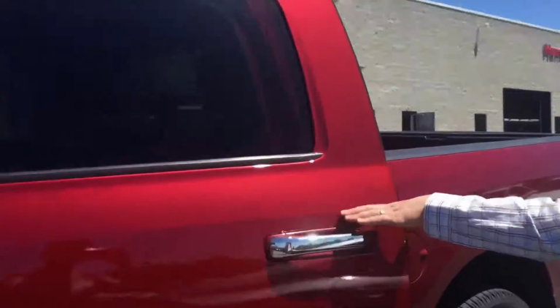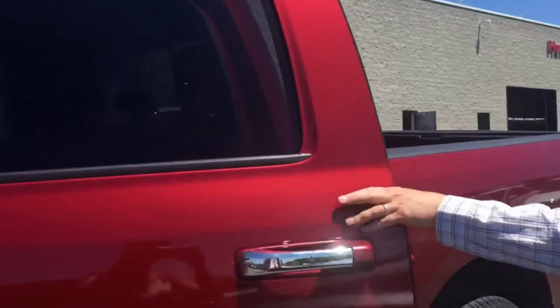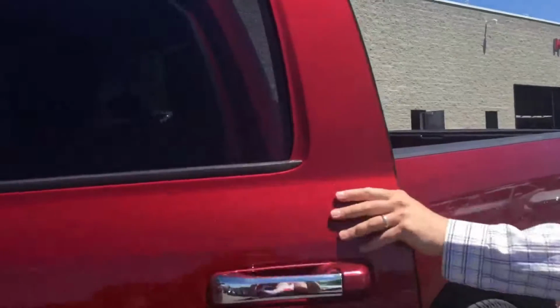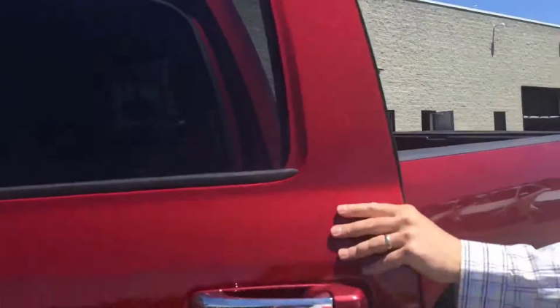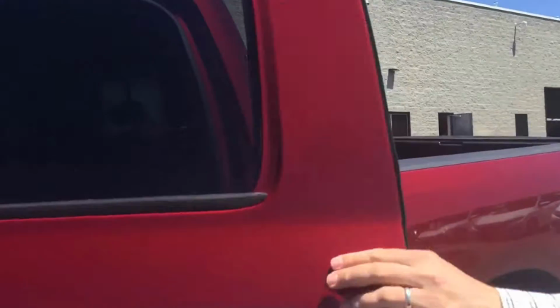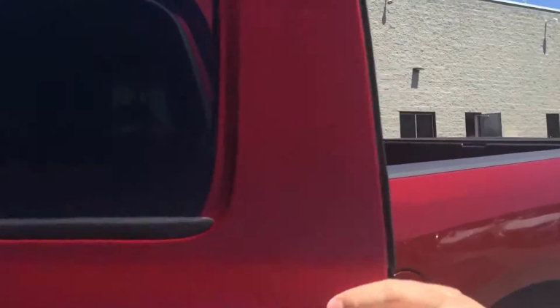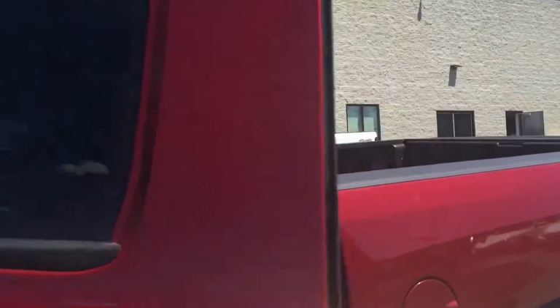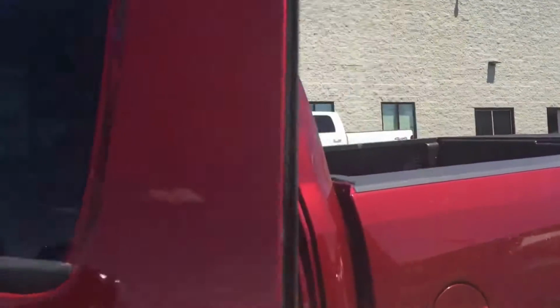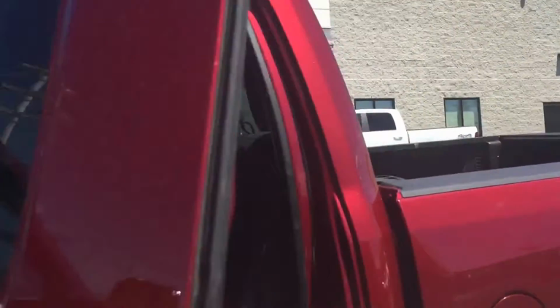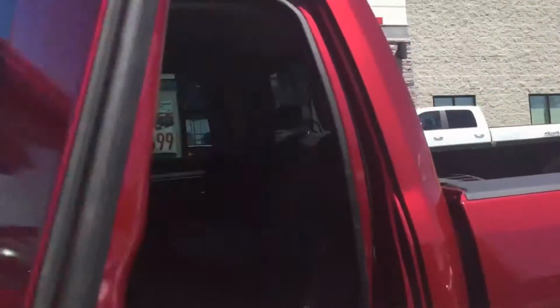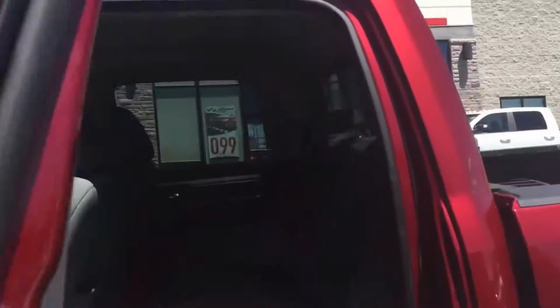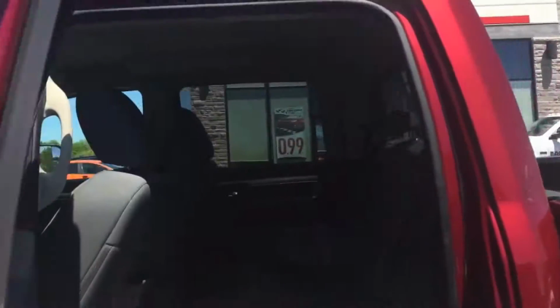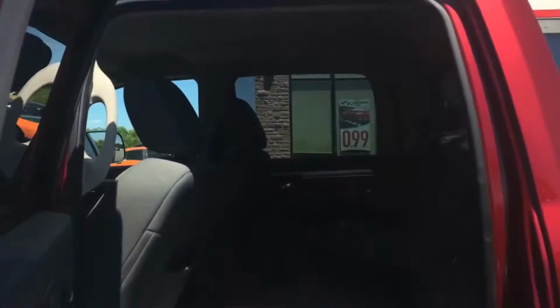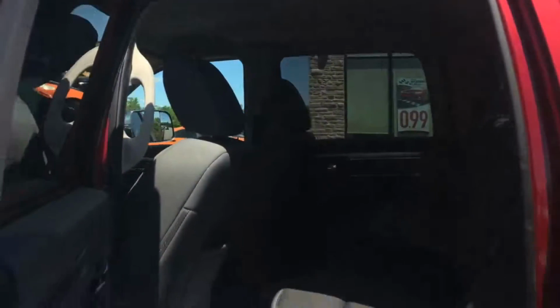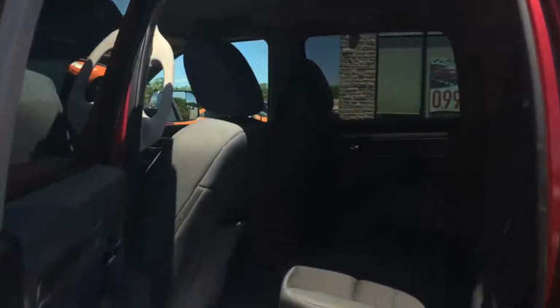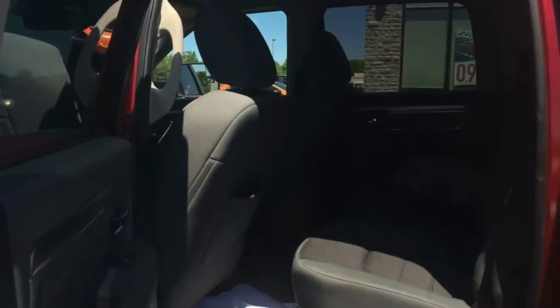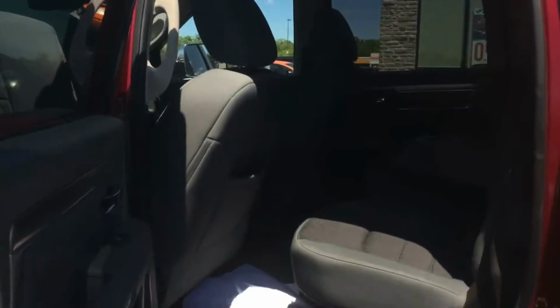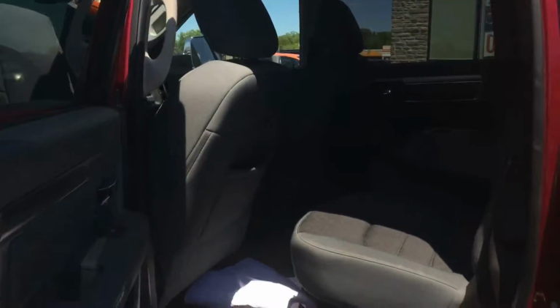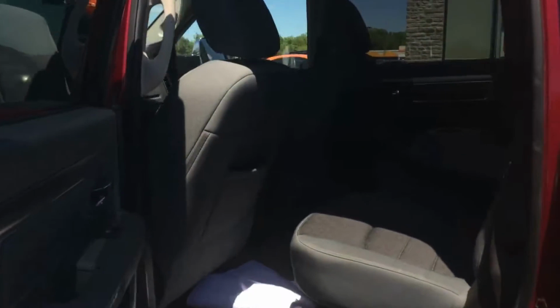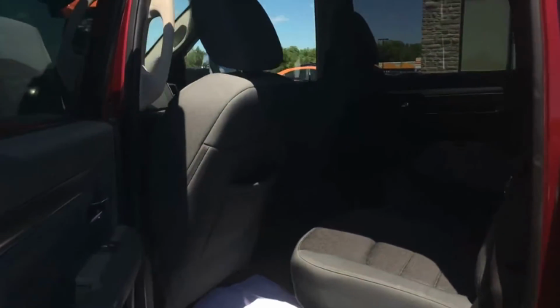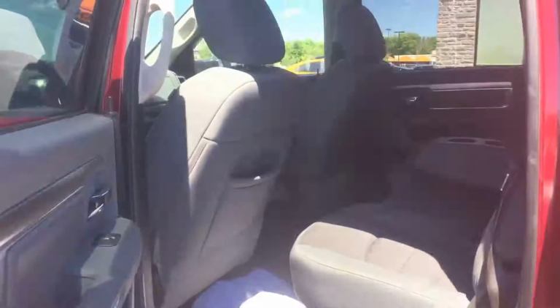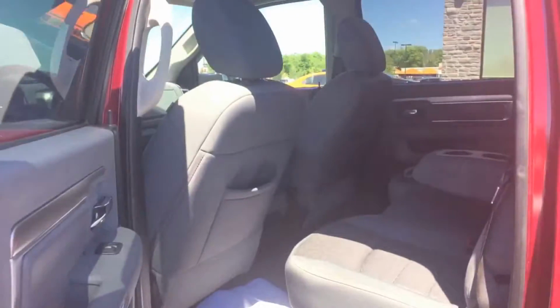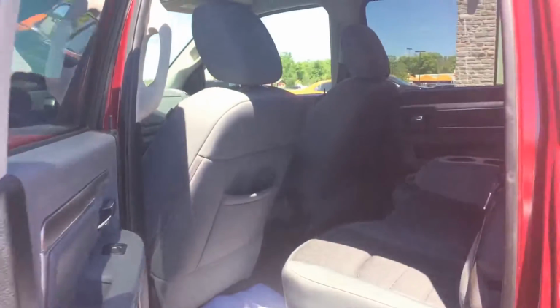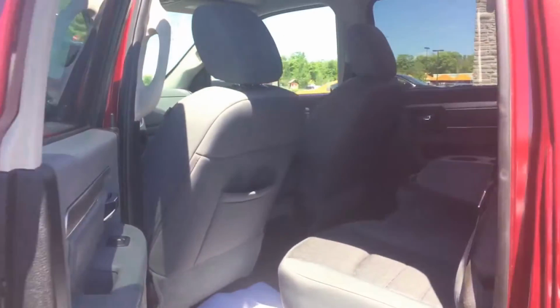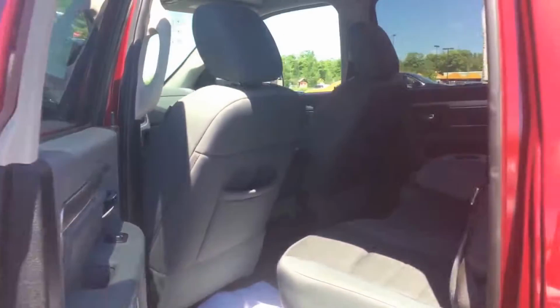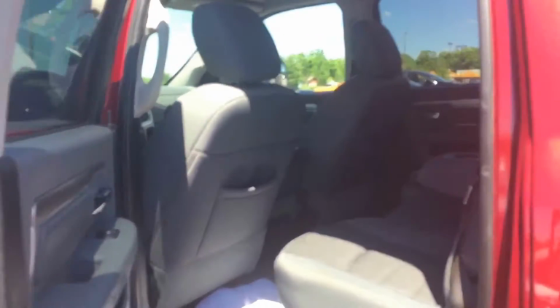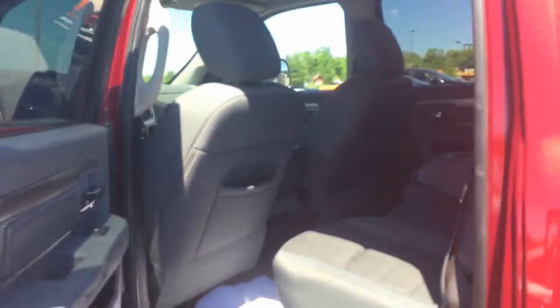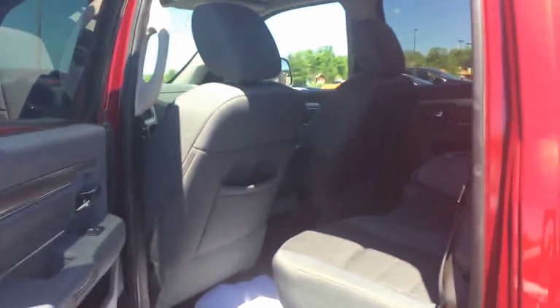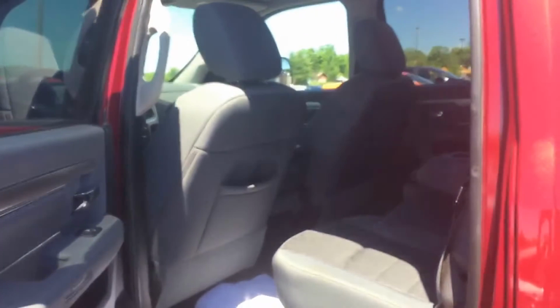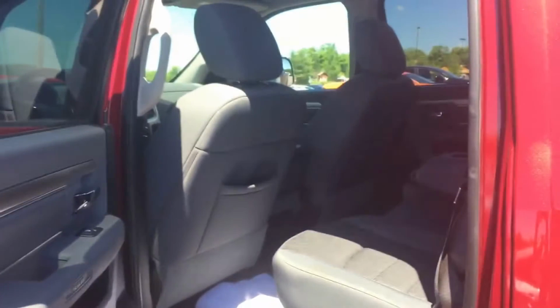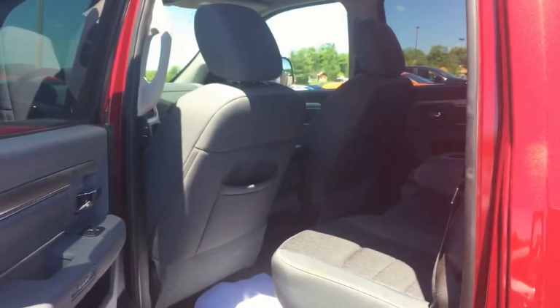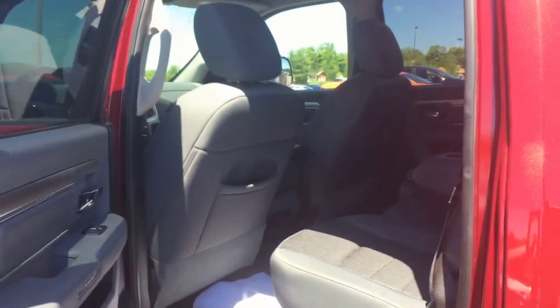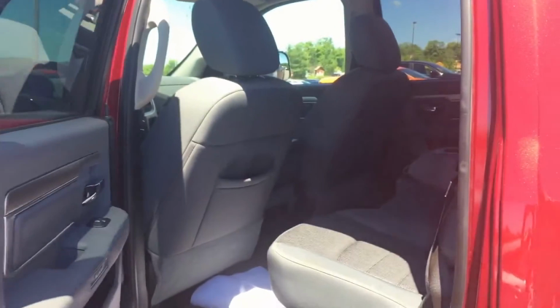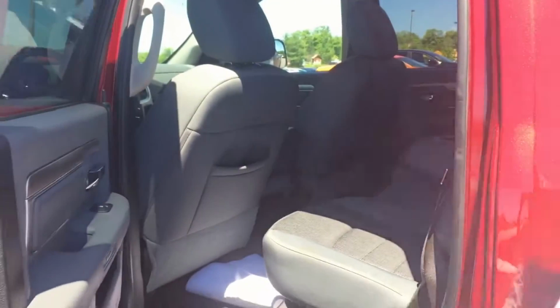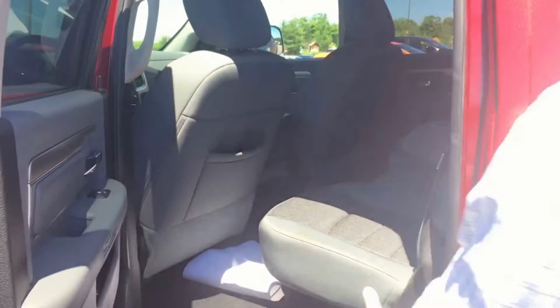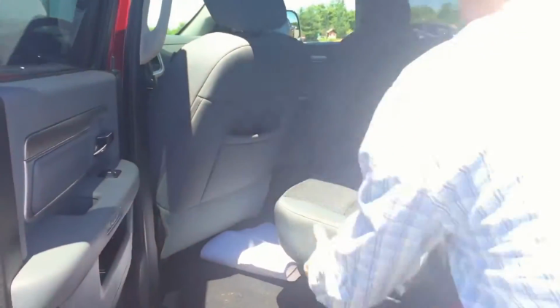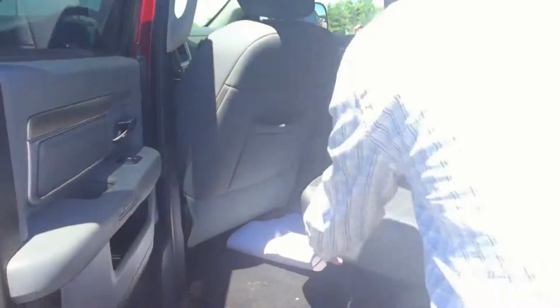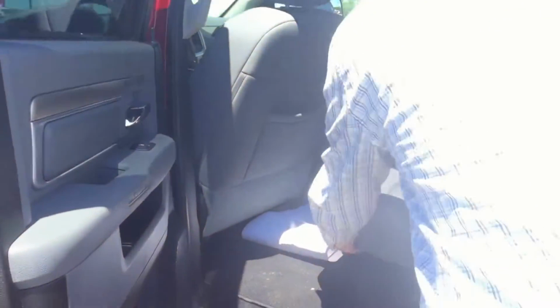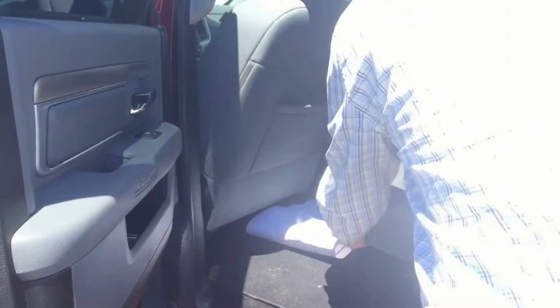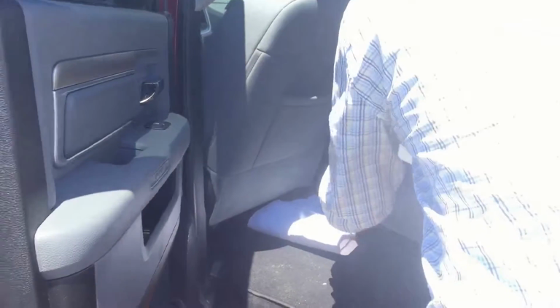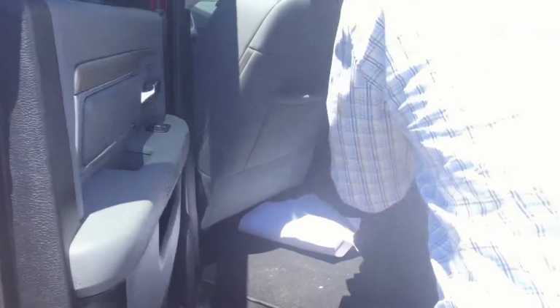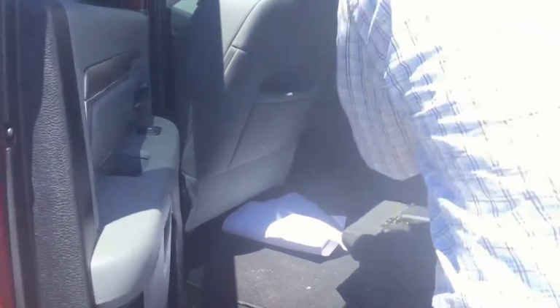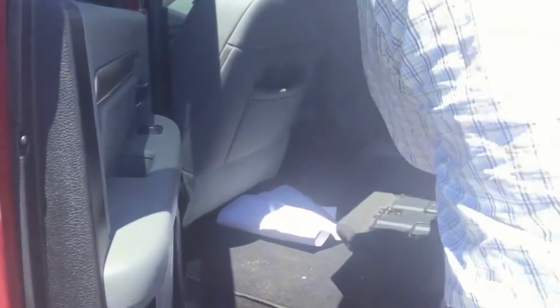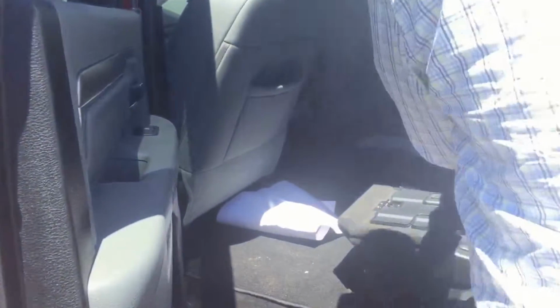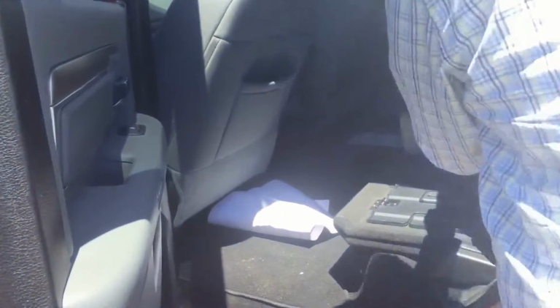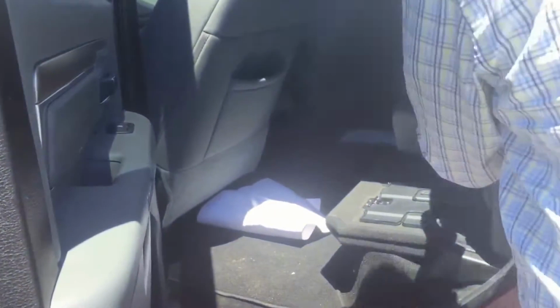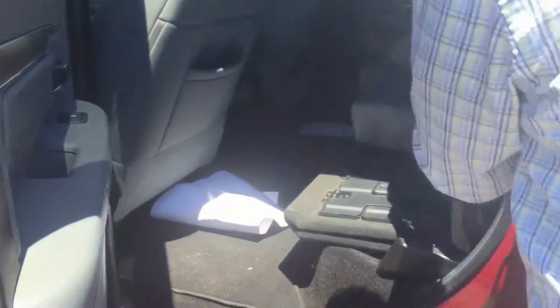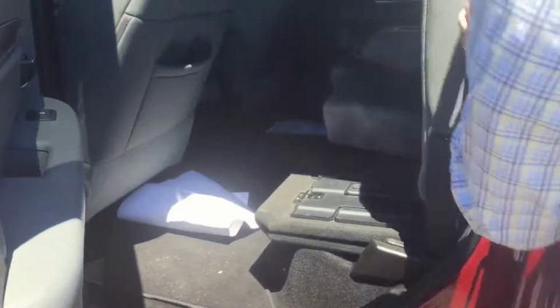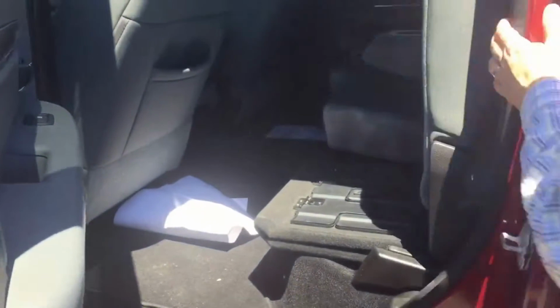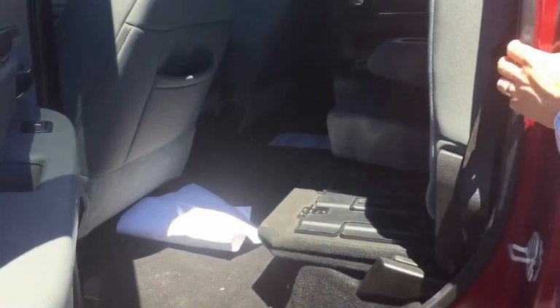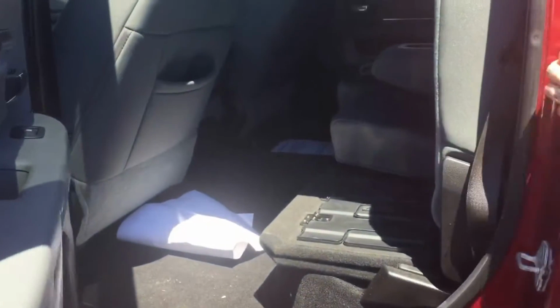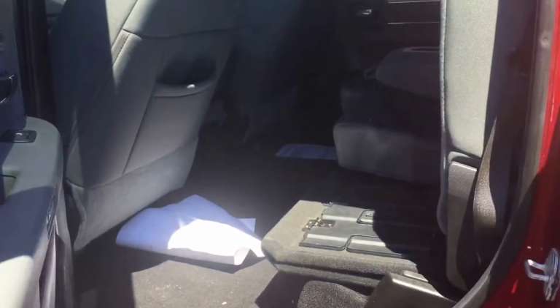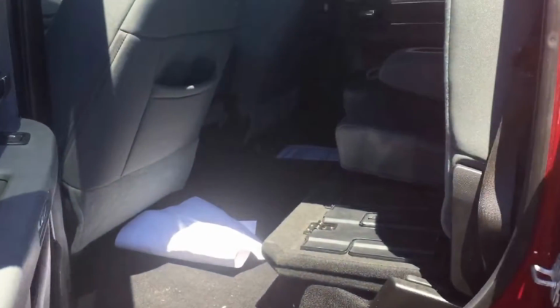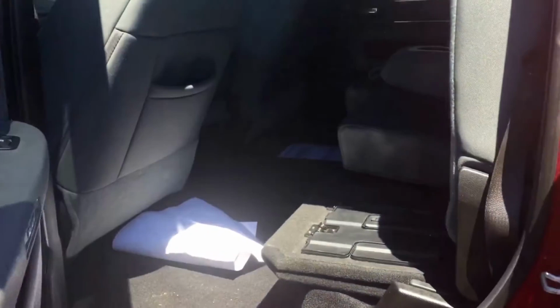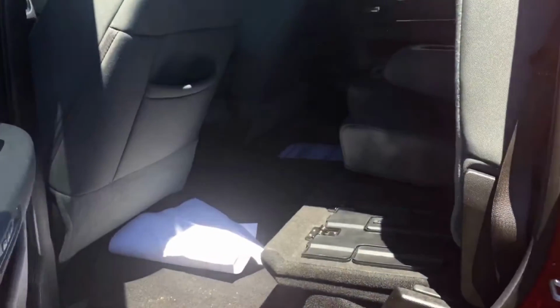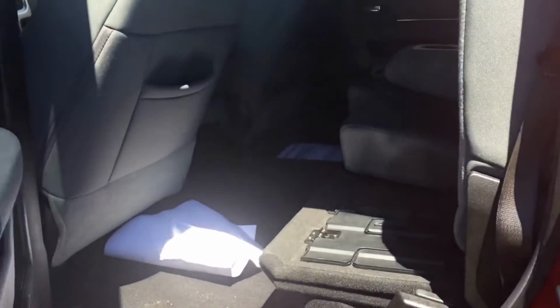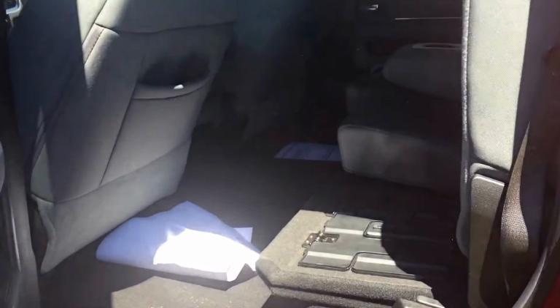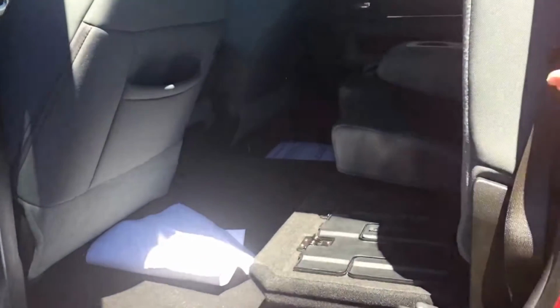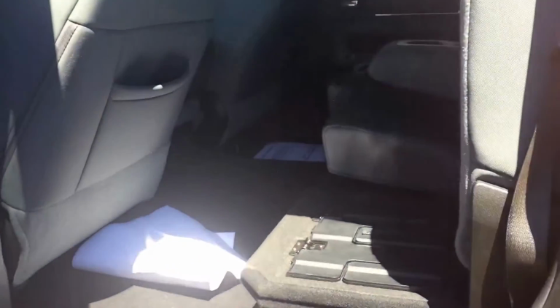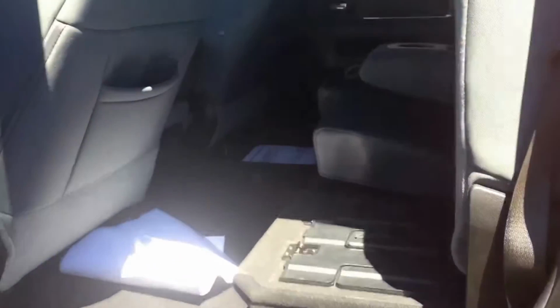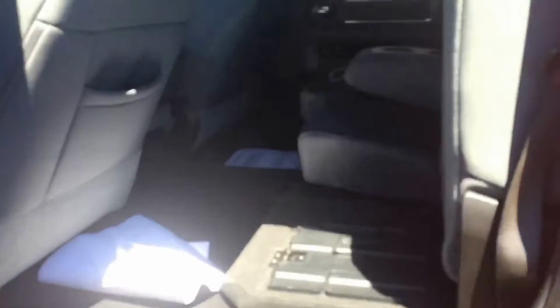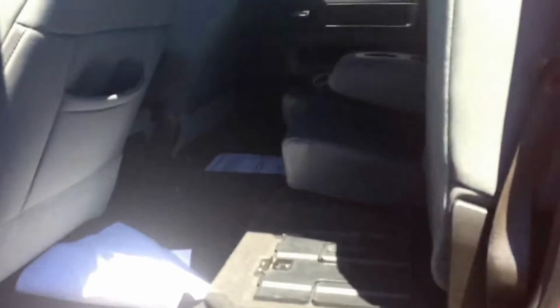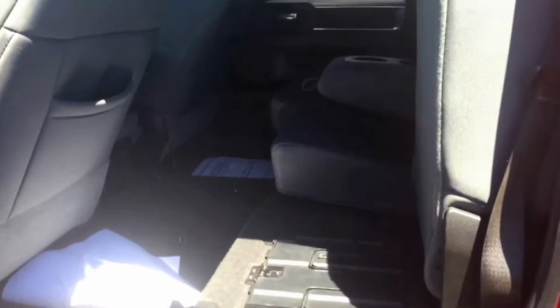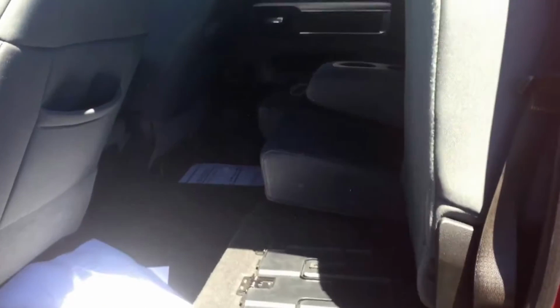Privacy glass. This person put window vent visors on it. Easy-up seats with storage underneath.